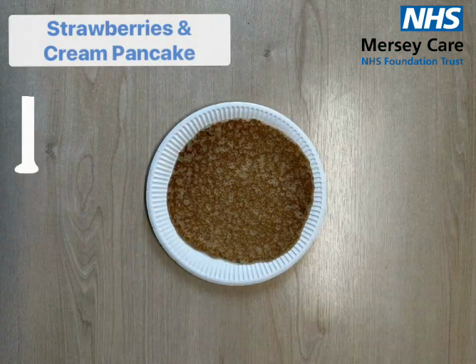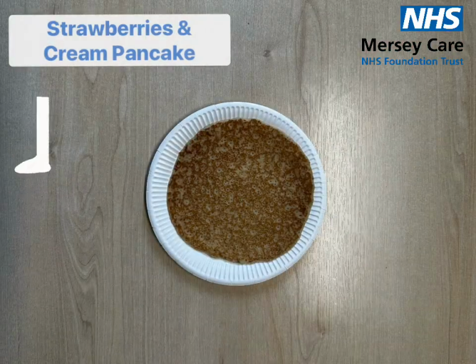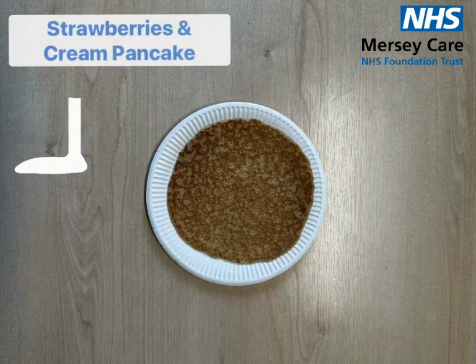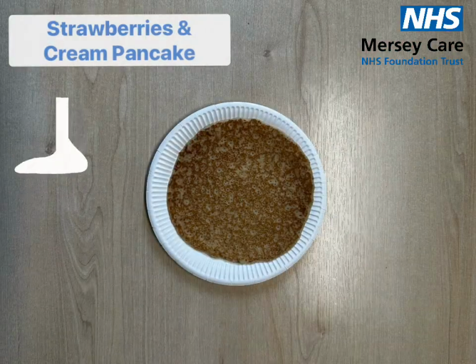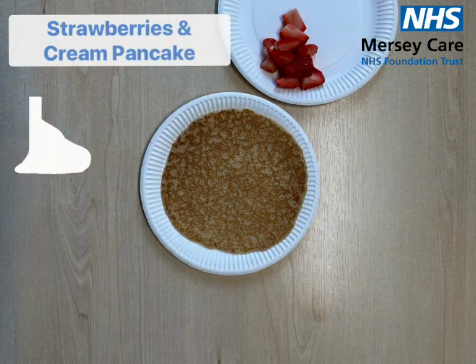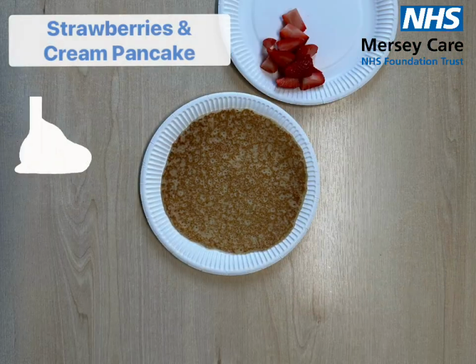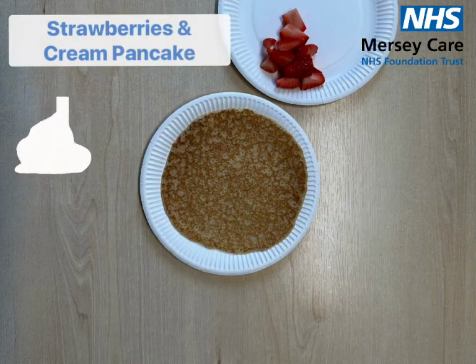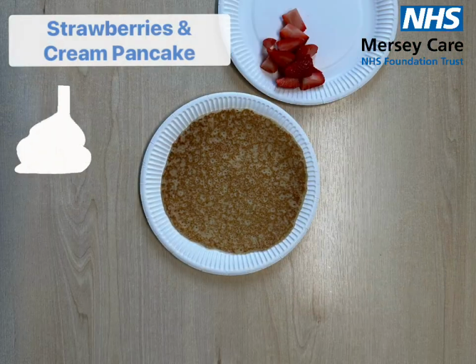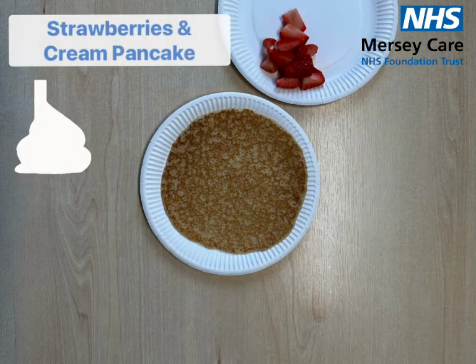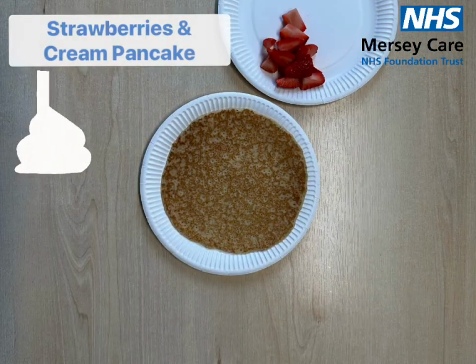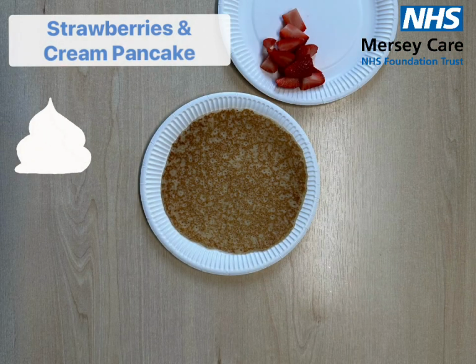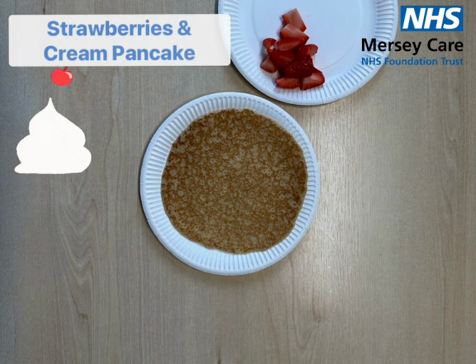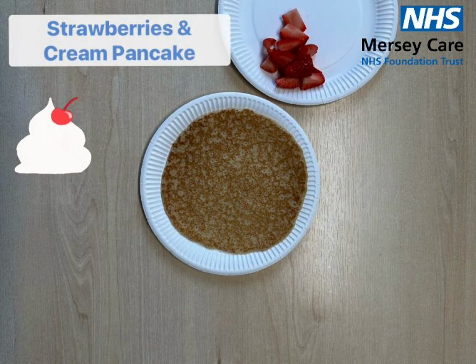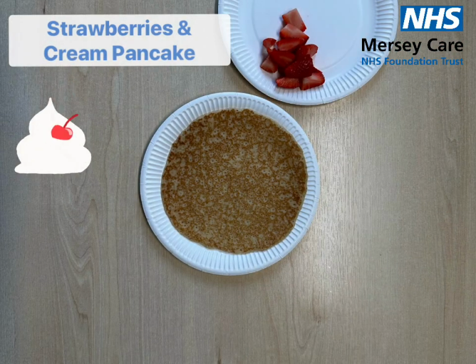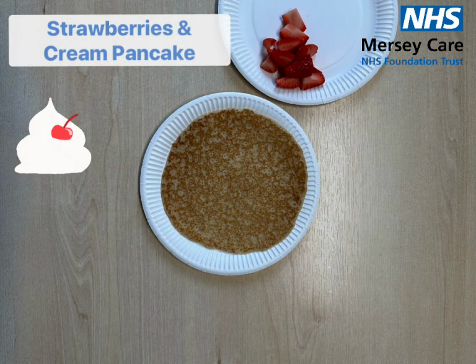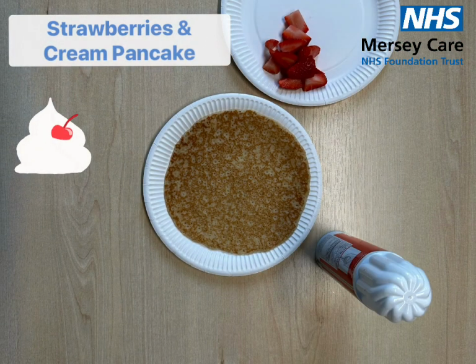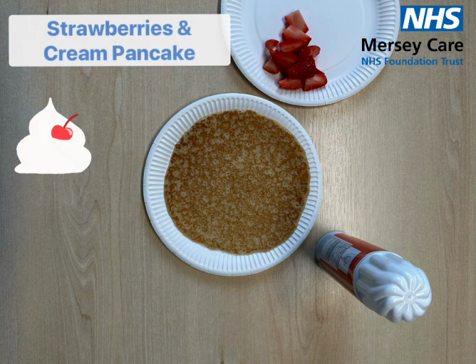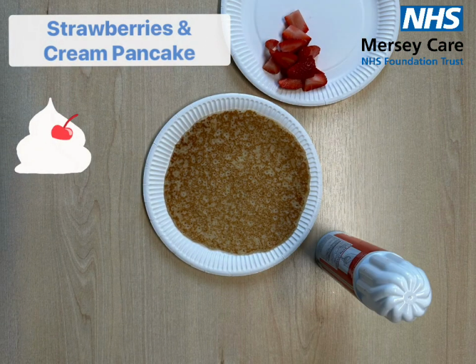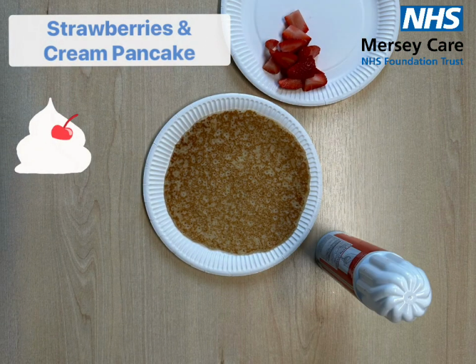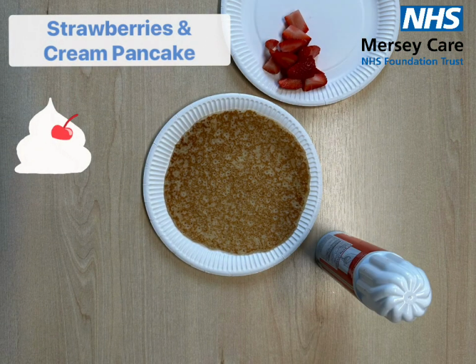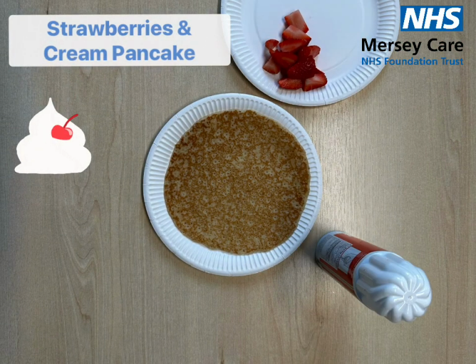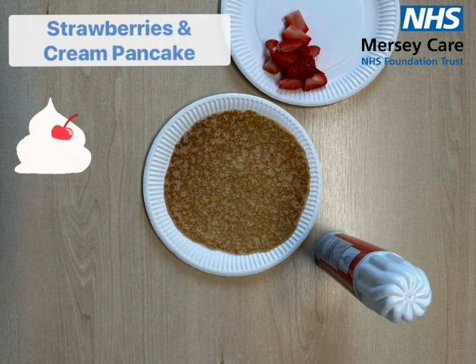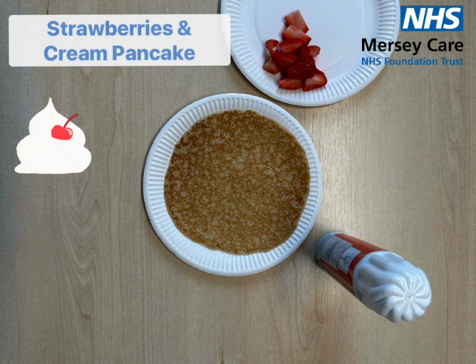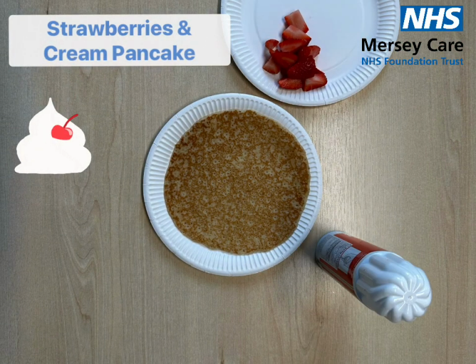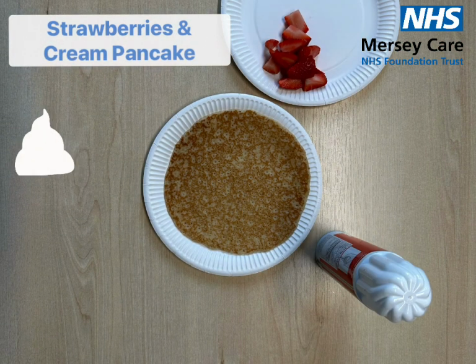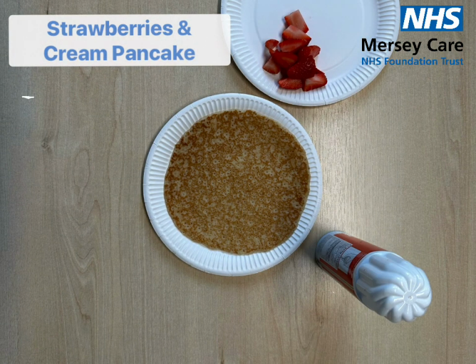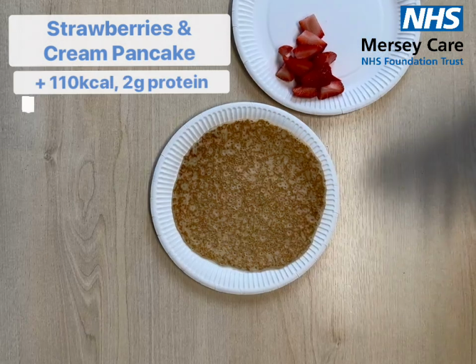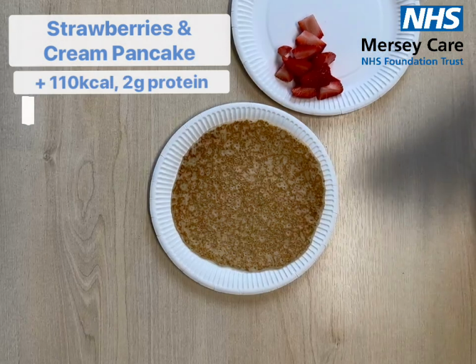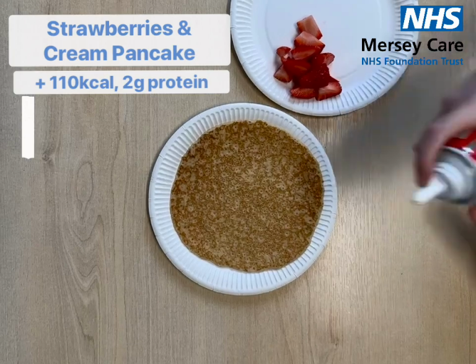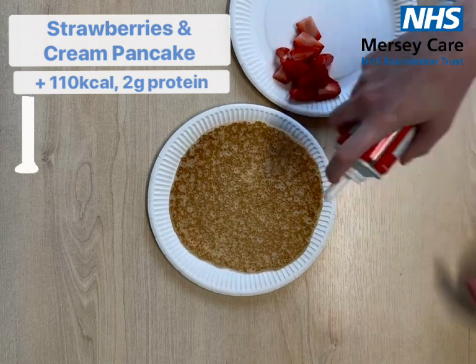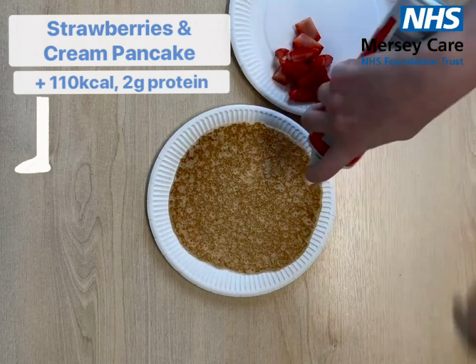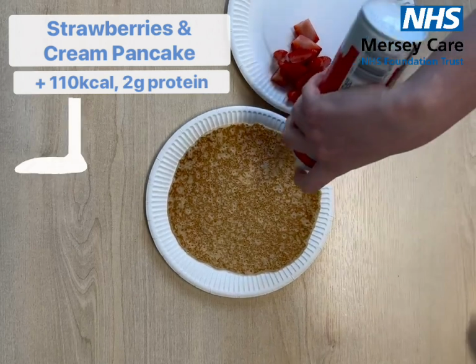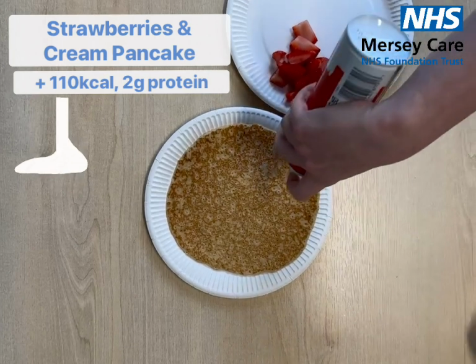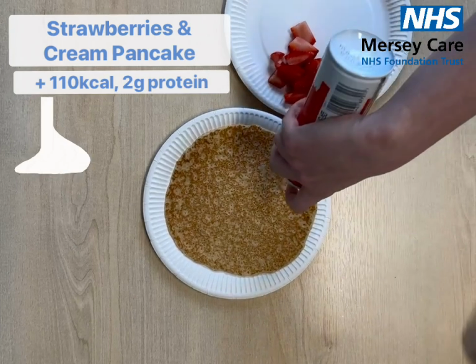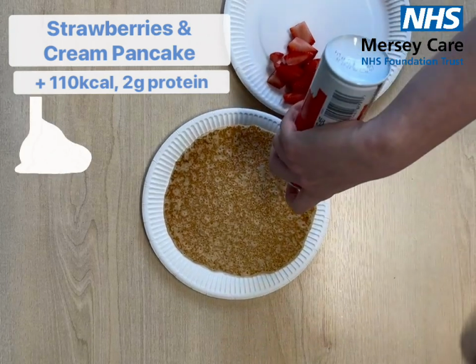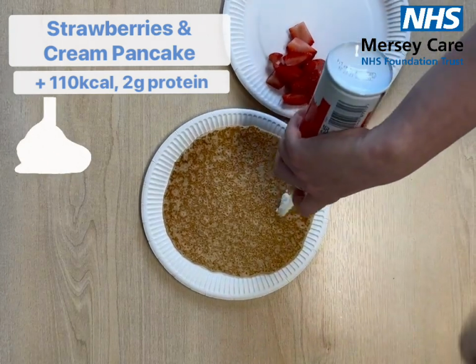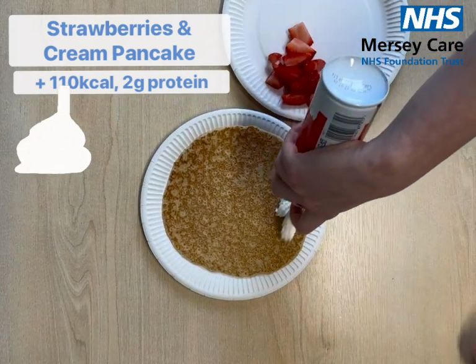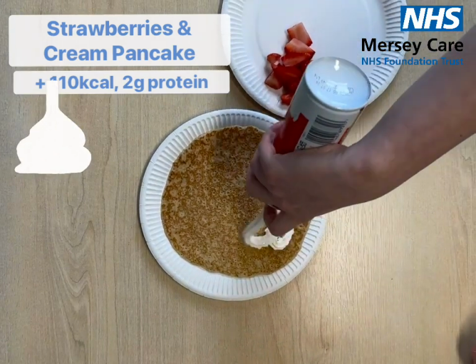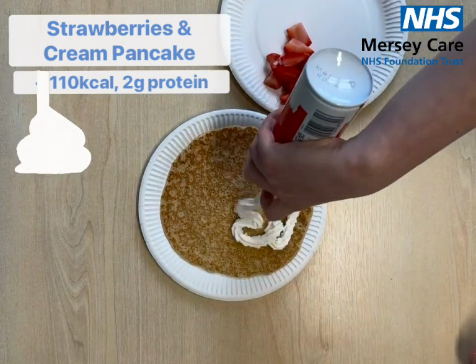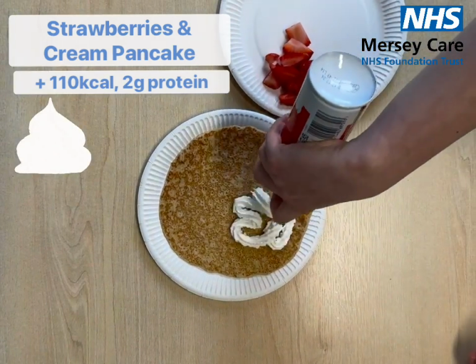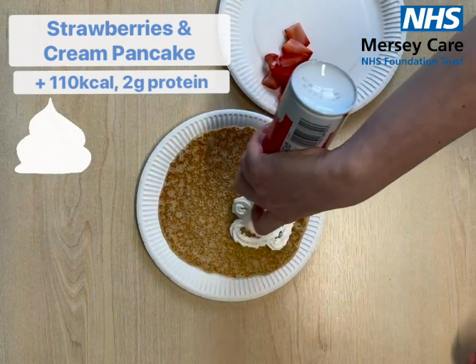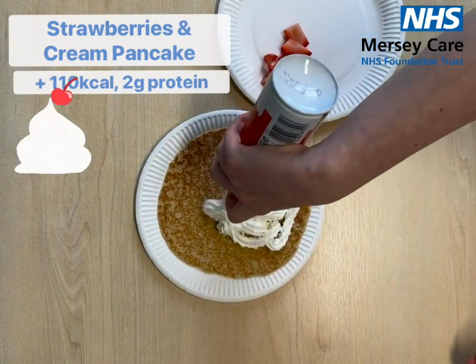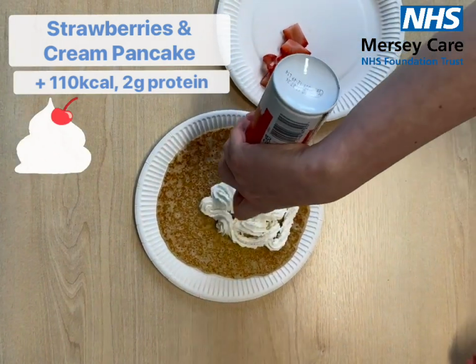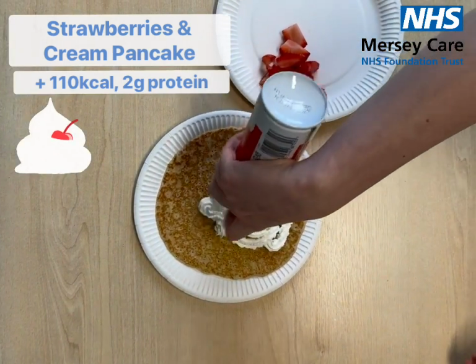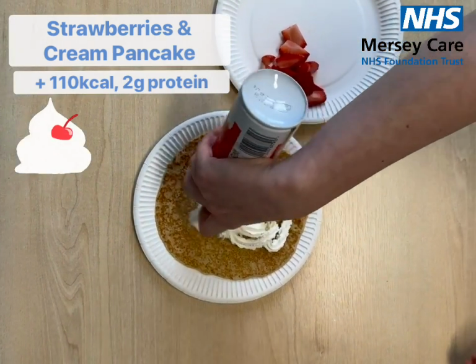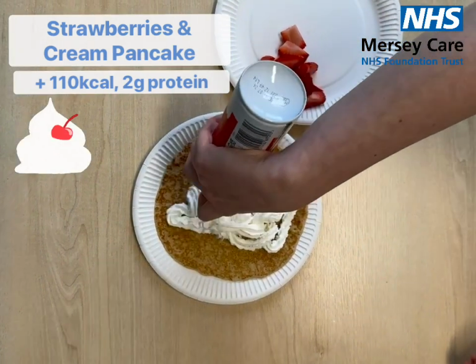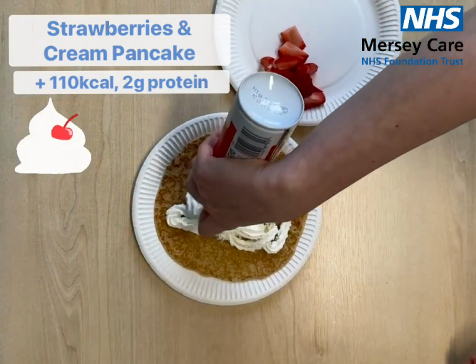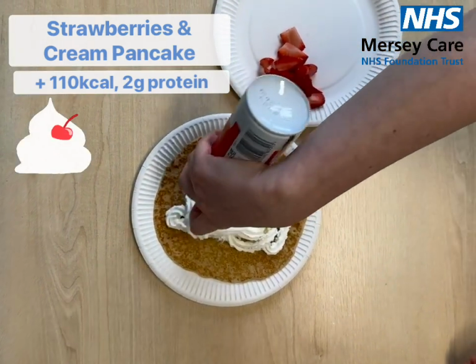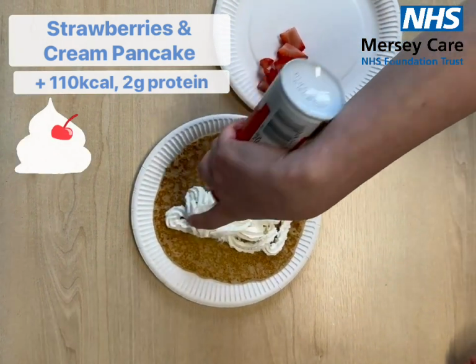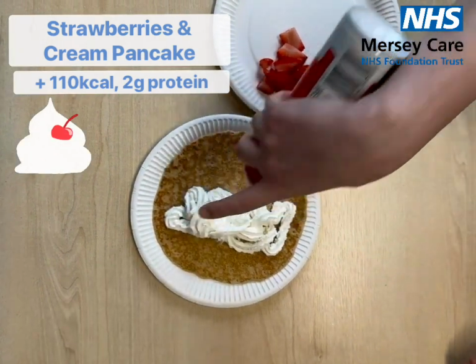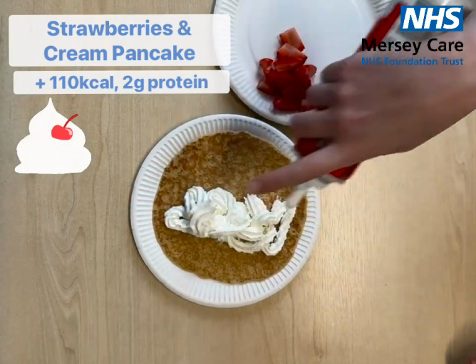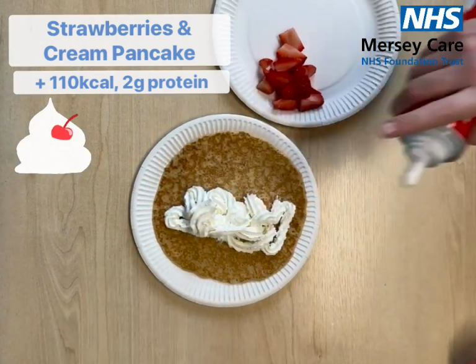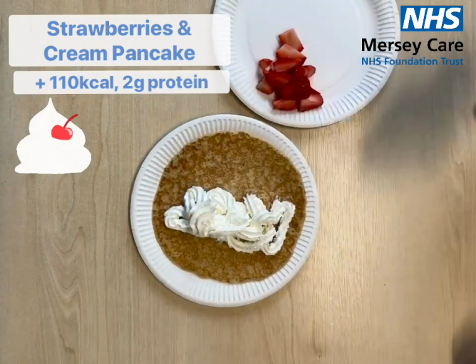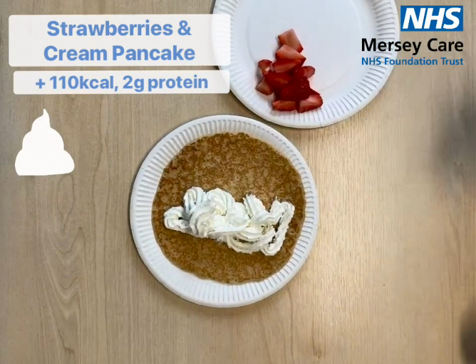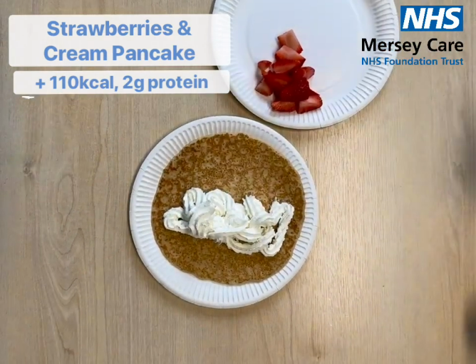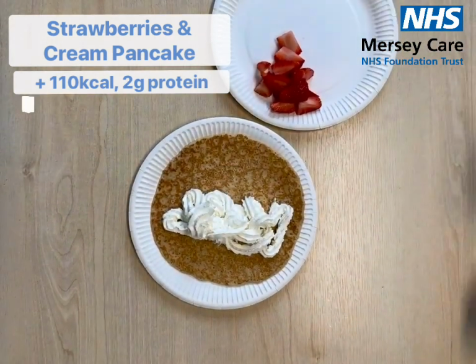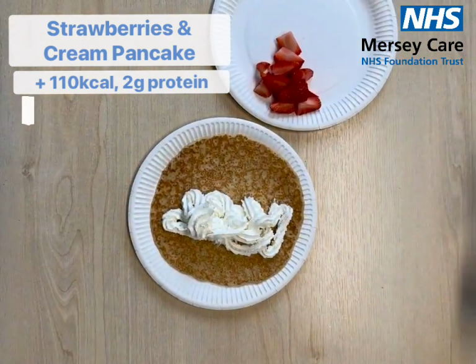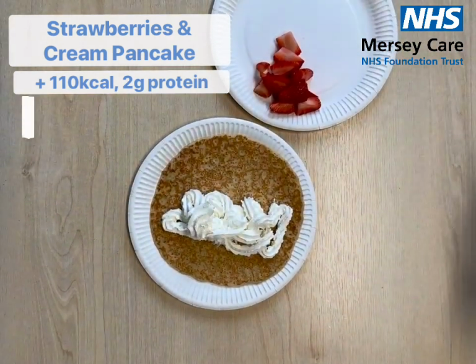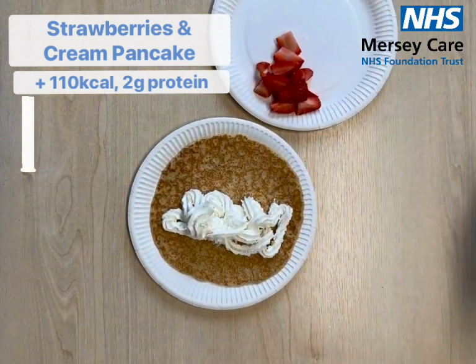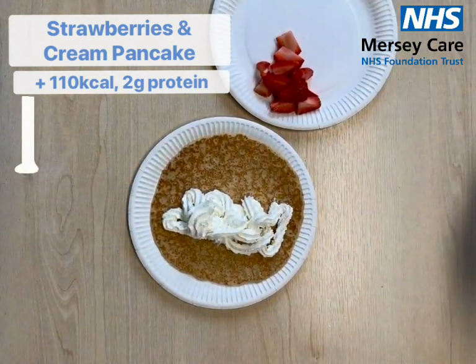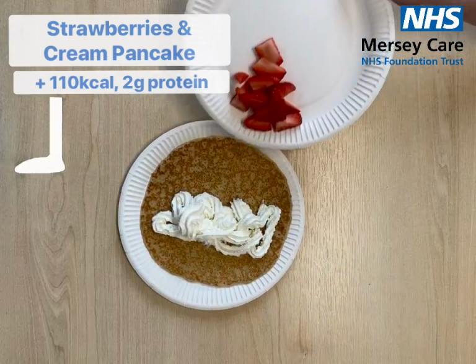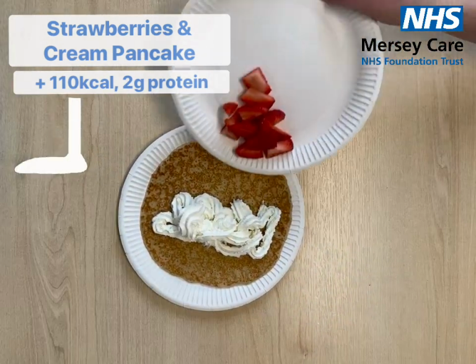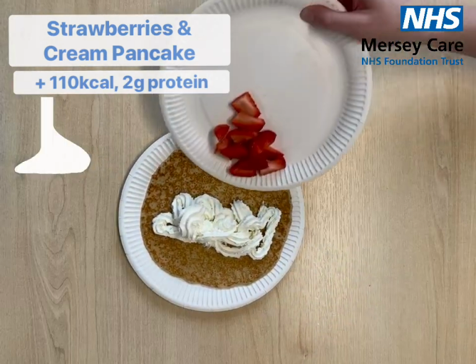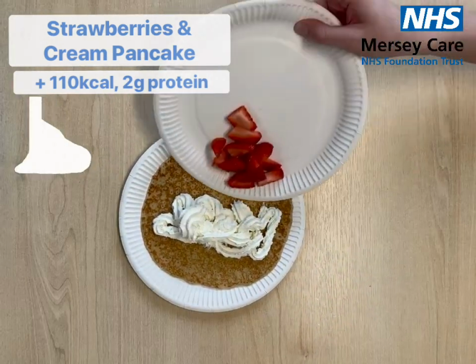Finally we have the strawberries and cream pancake. This will give you an extra 110 calories and 2 grams of protein.